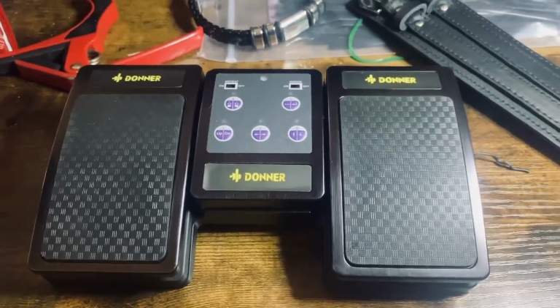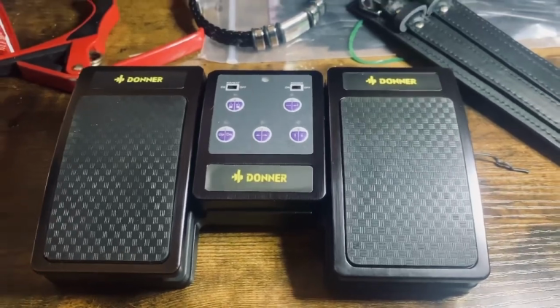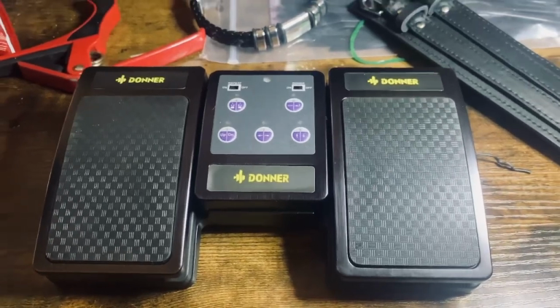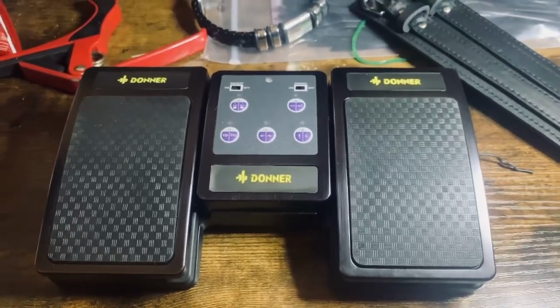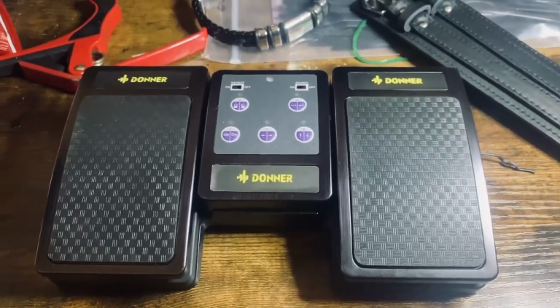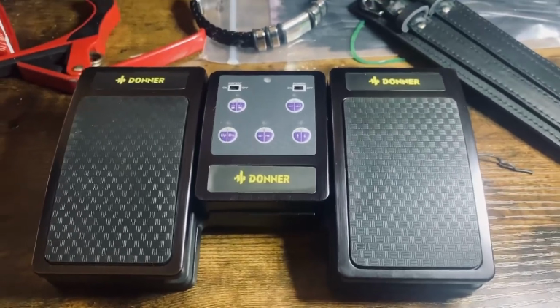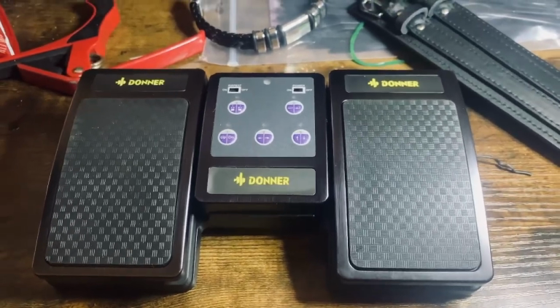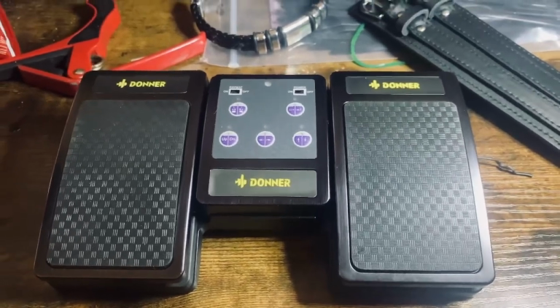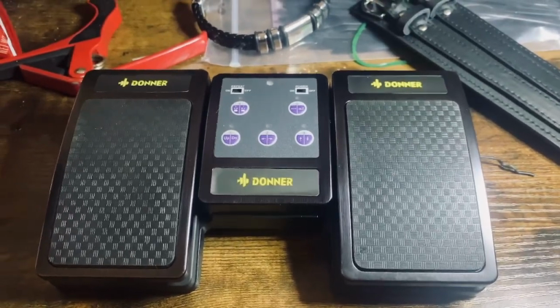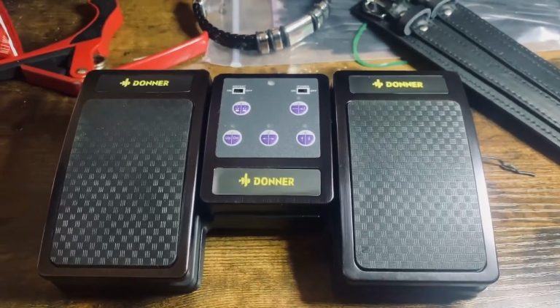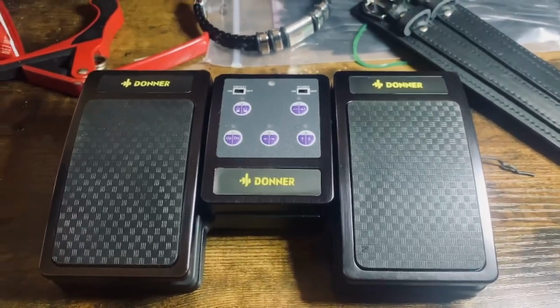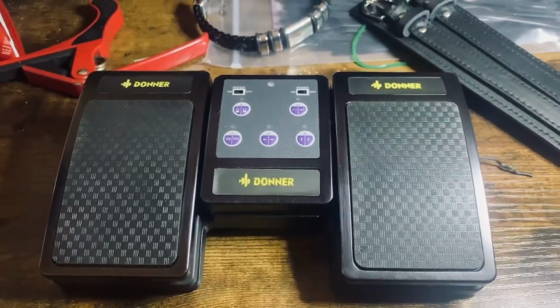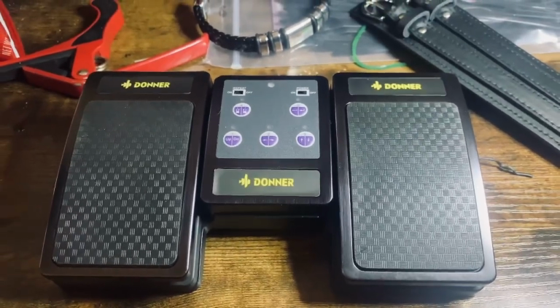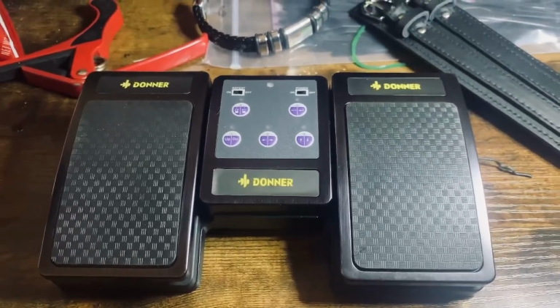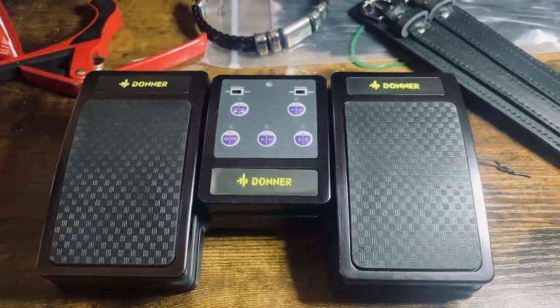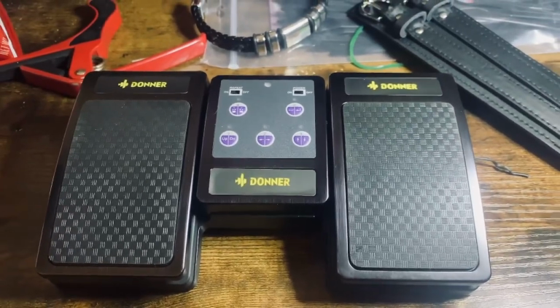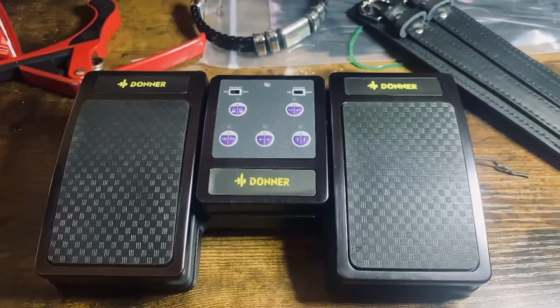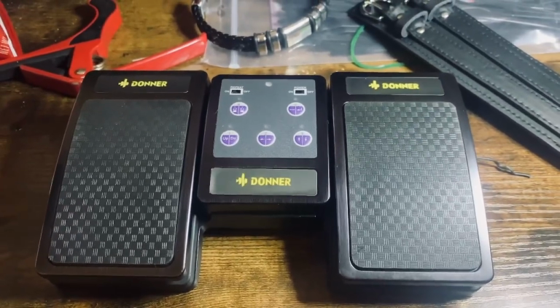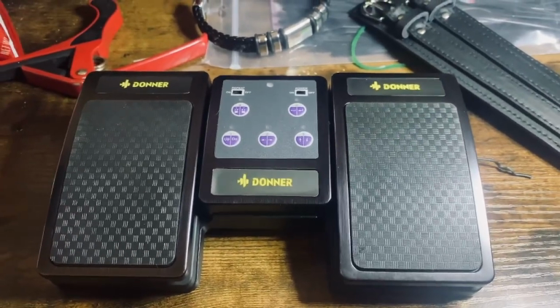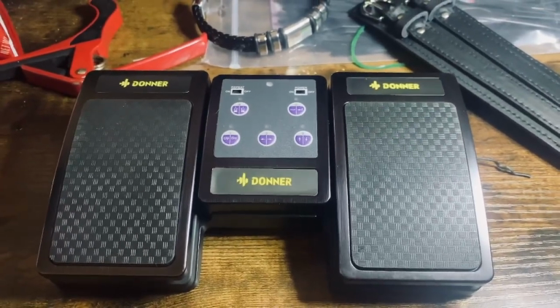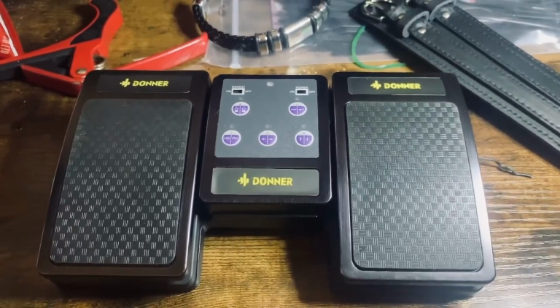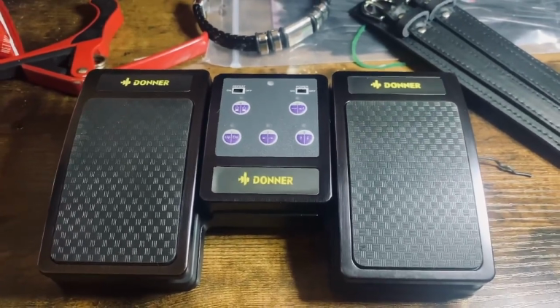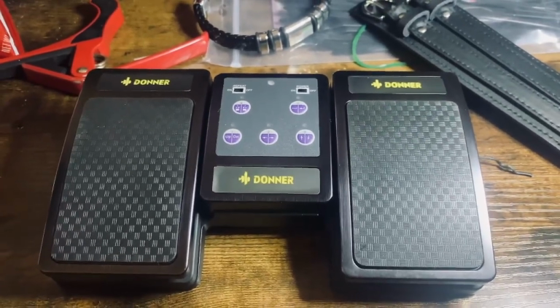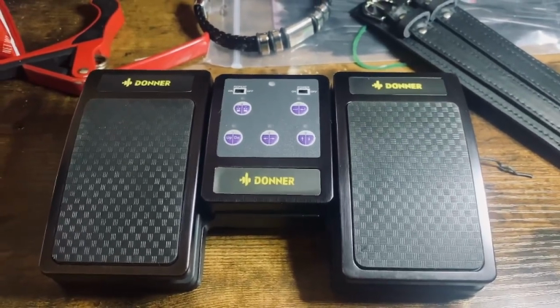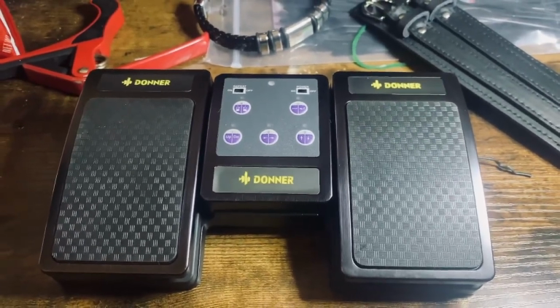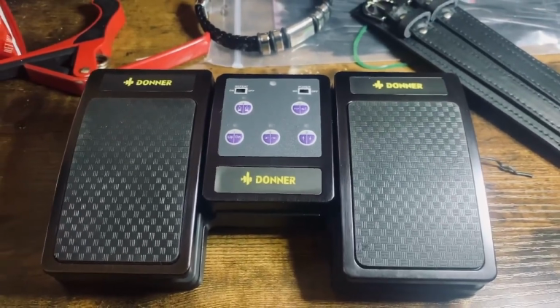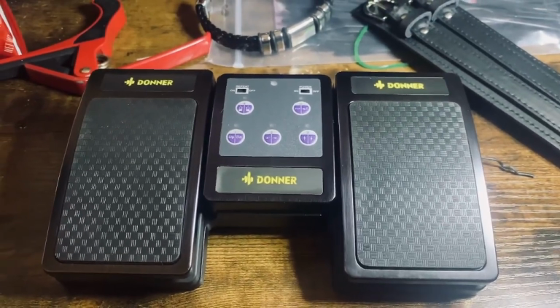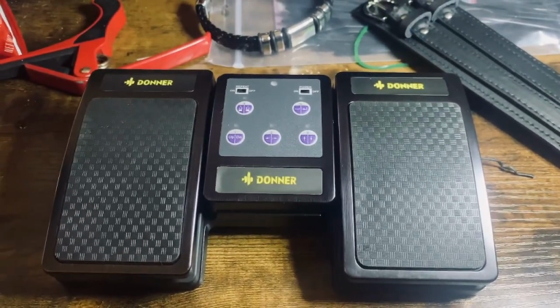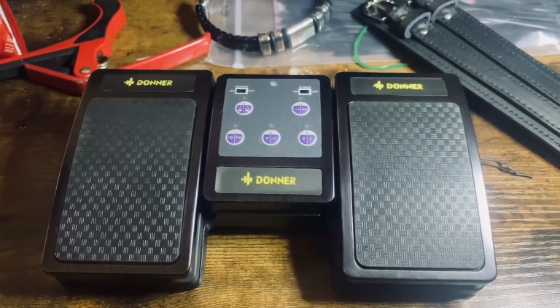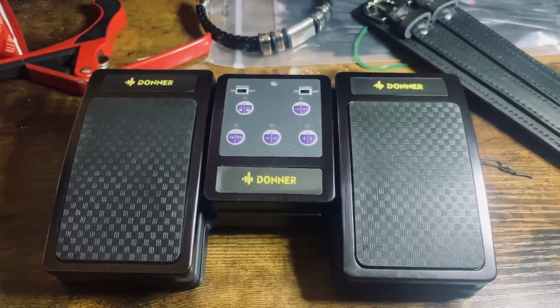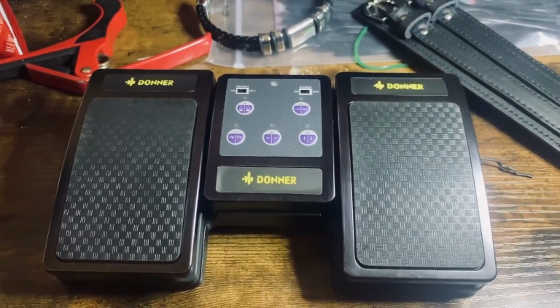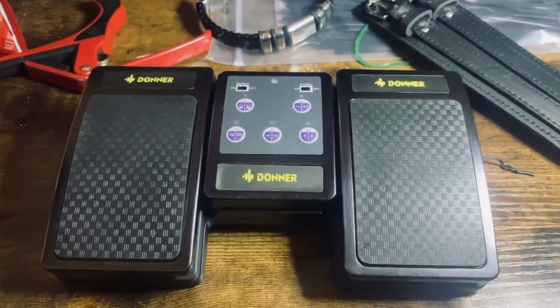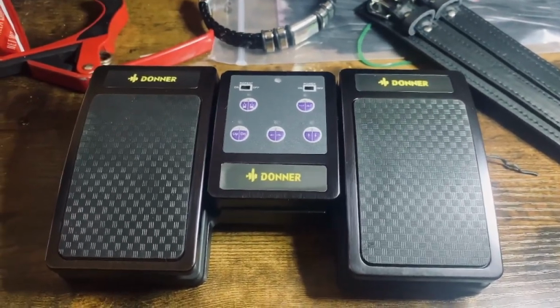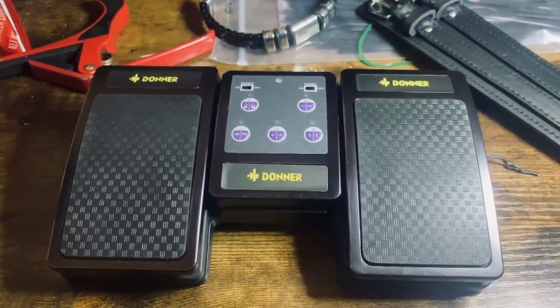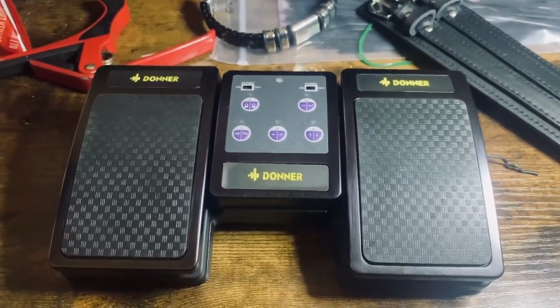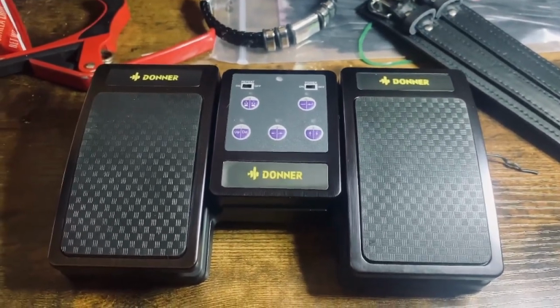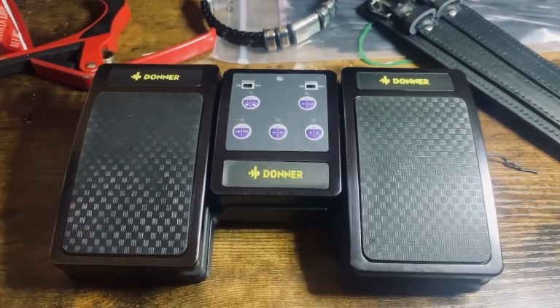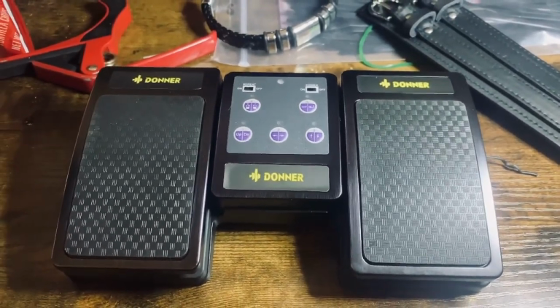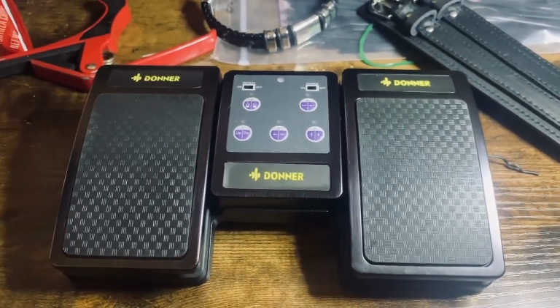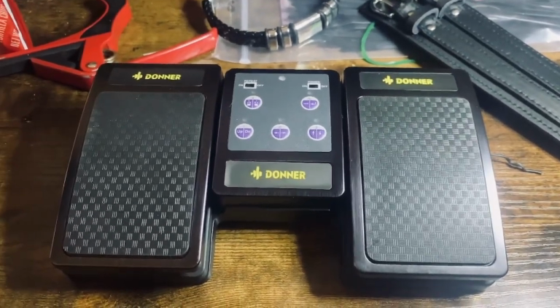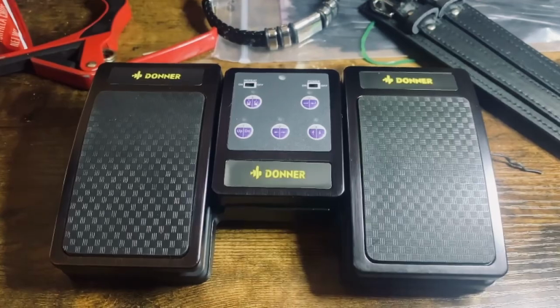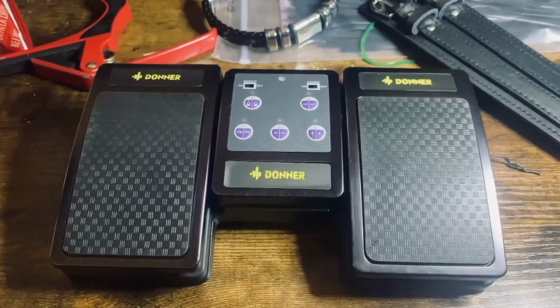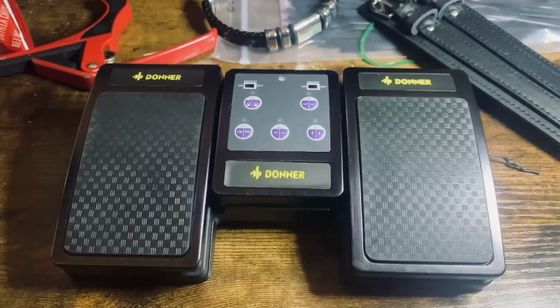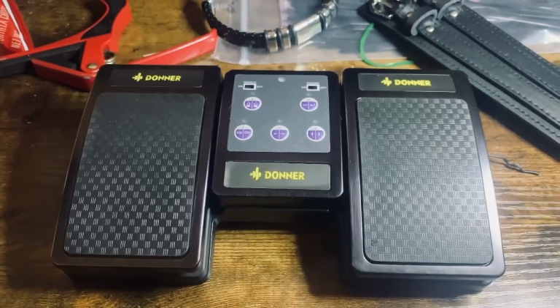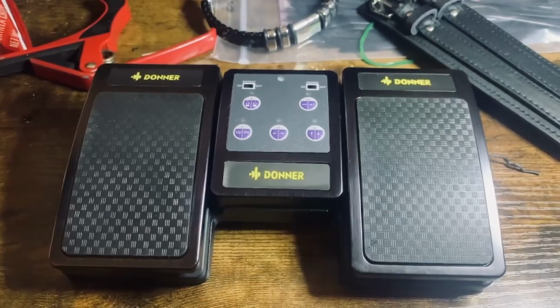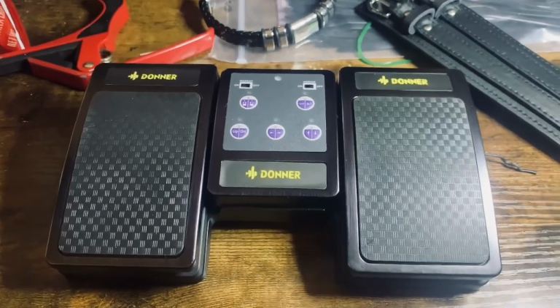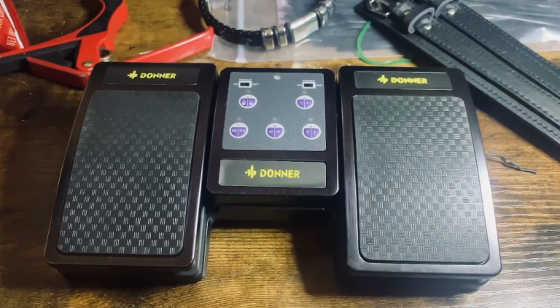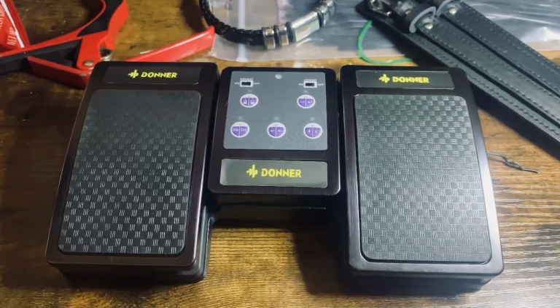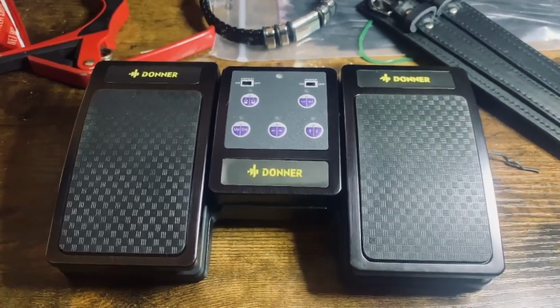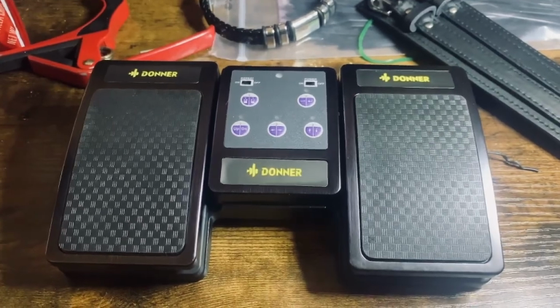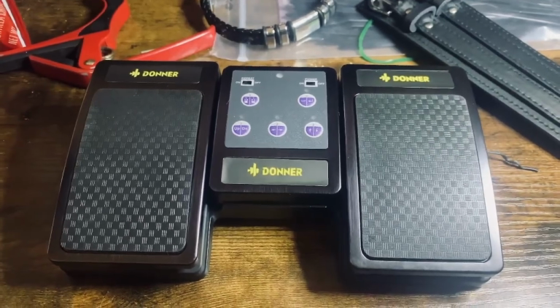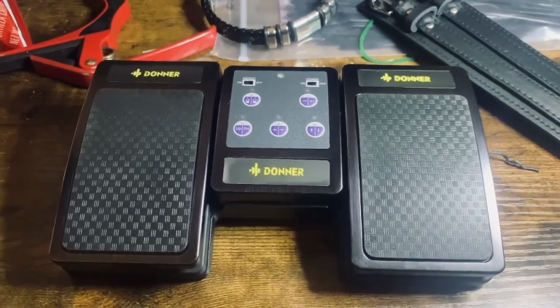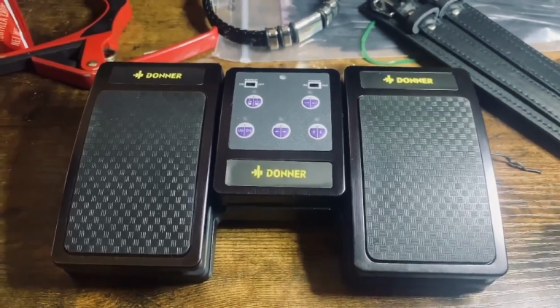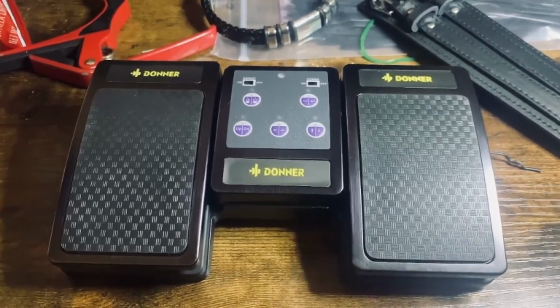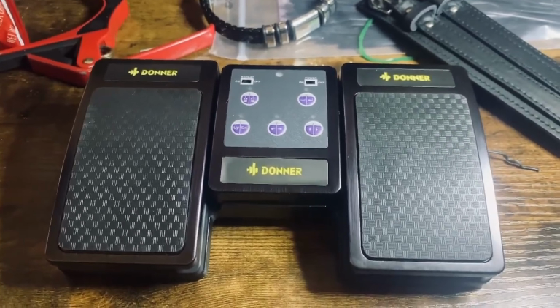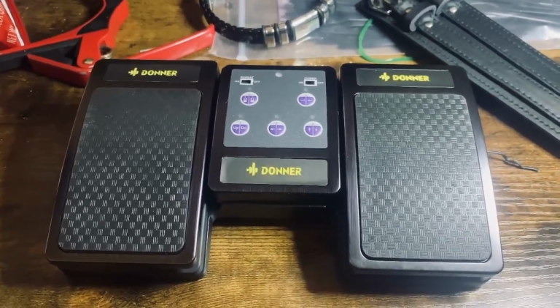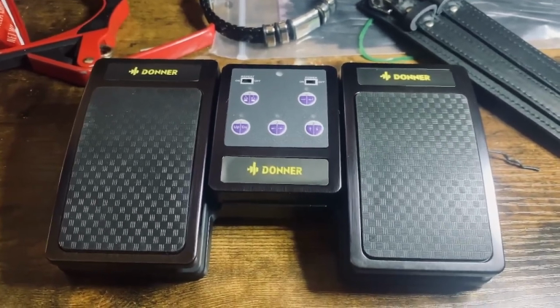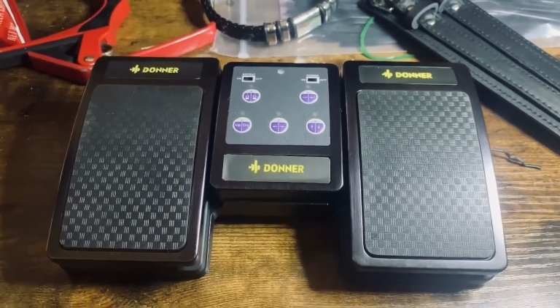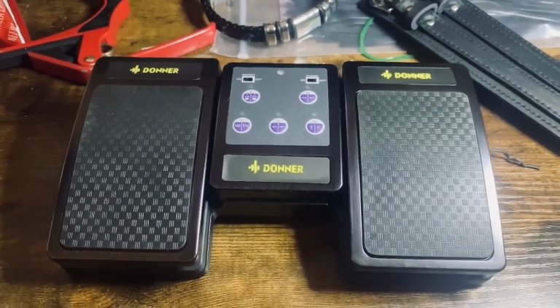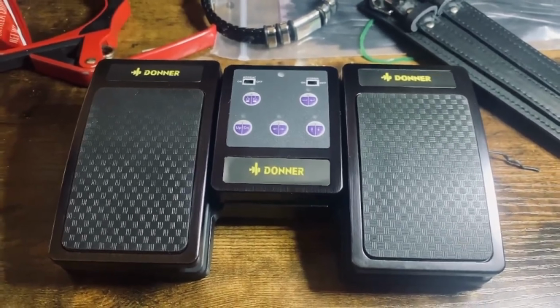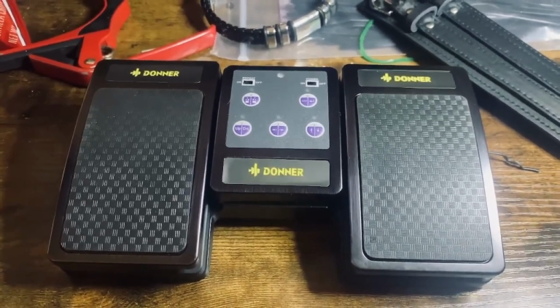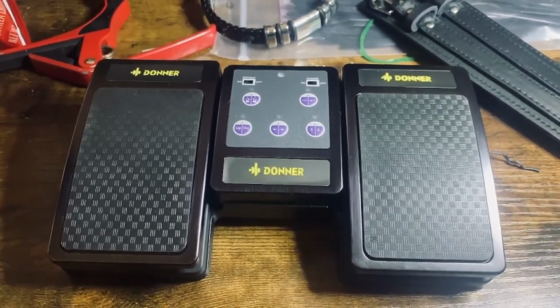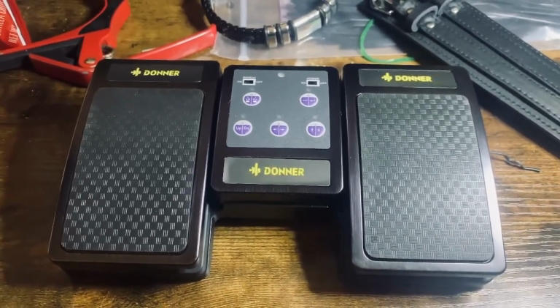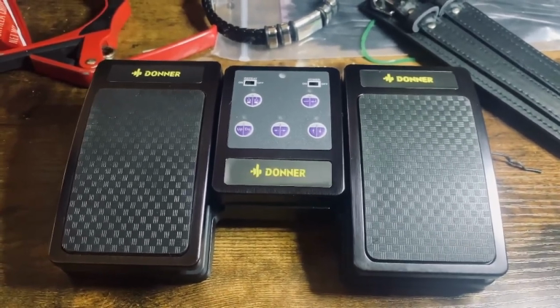I'm going to do a quick video tutorial on how to connect and use the Donner page turner to your iPad using the Ultimate Guitar app.